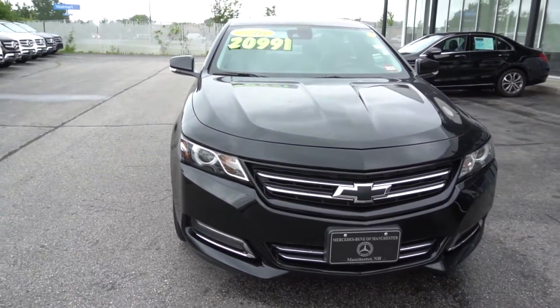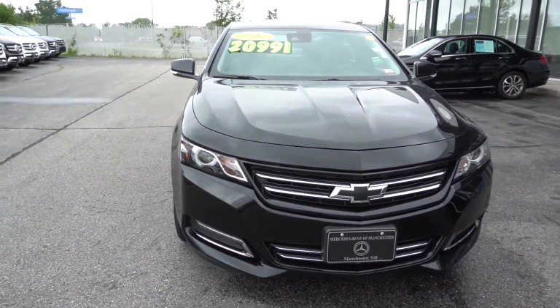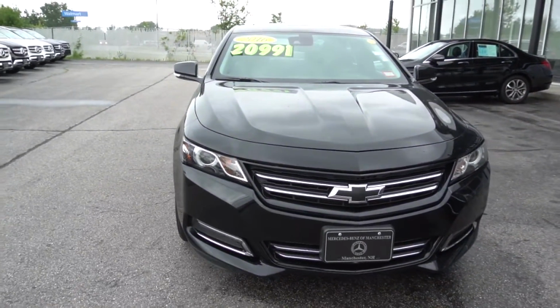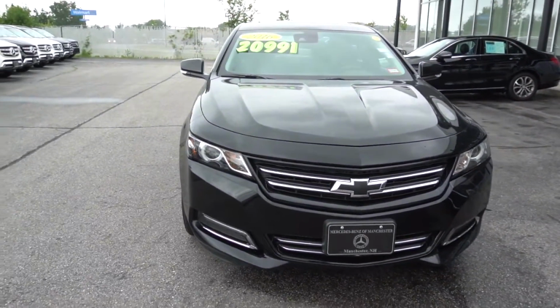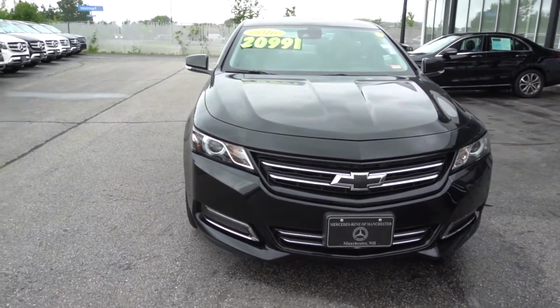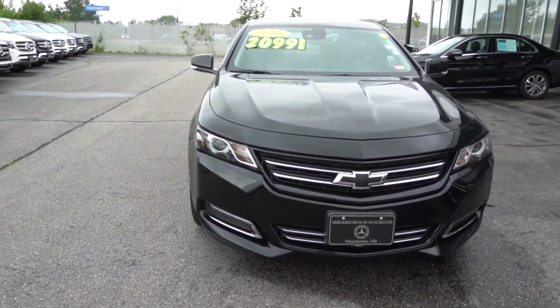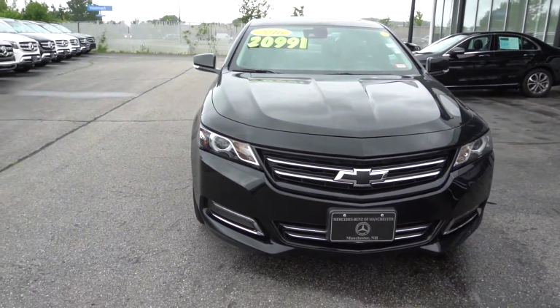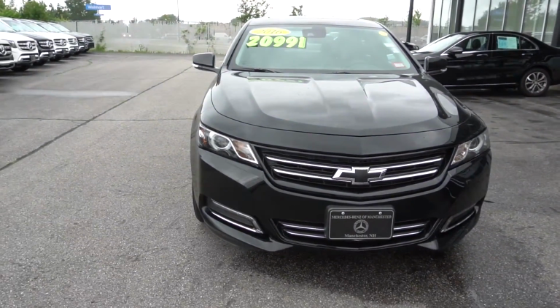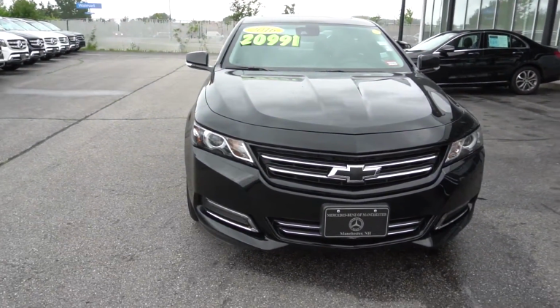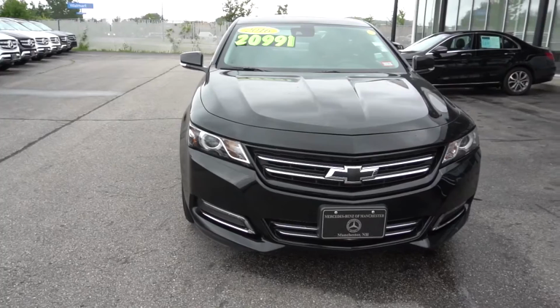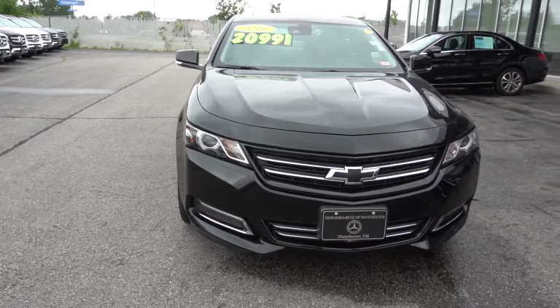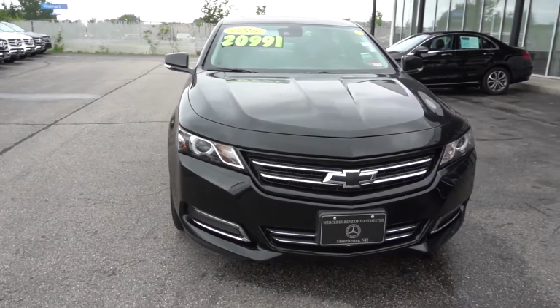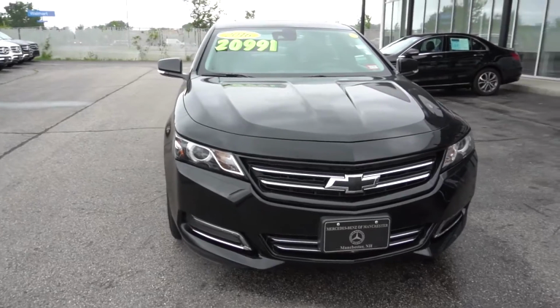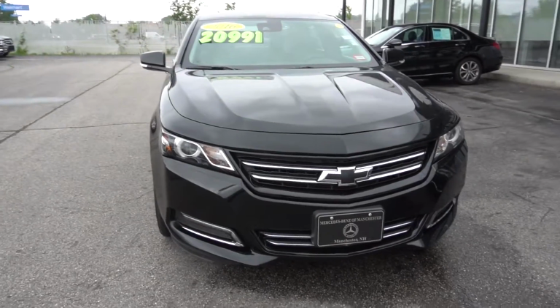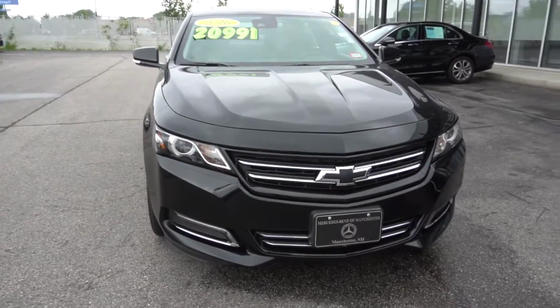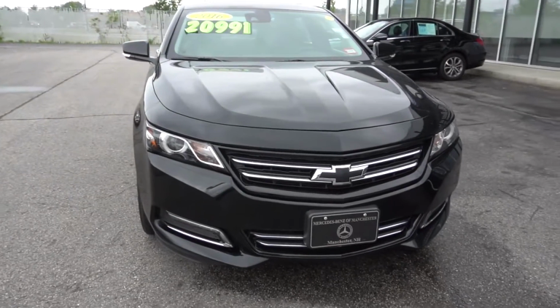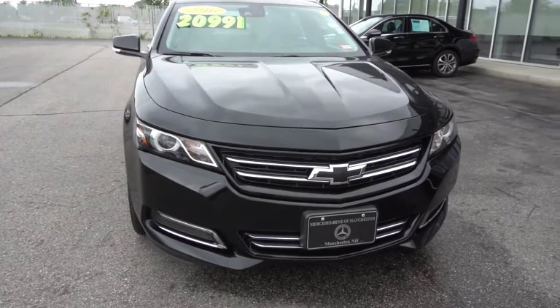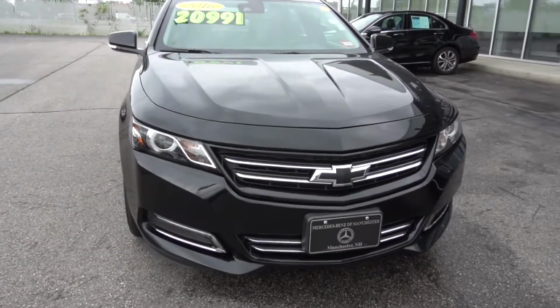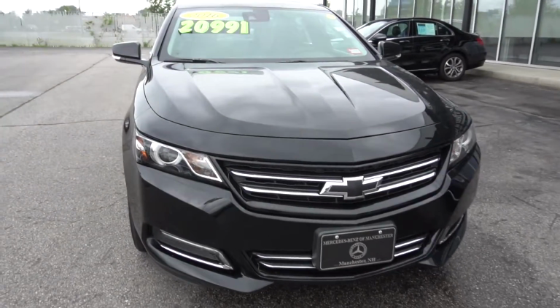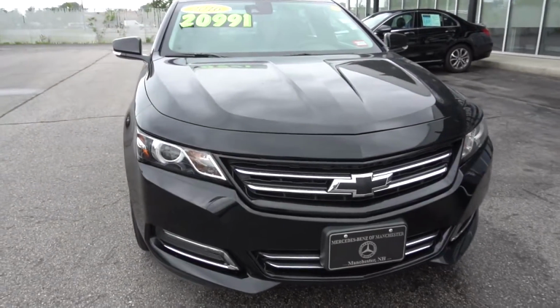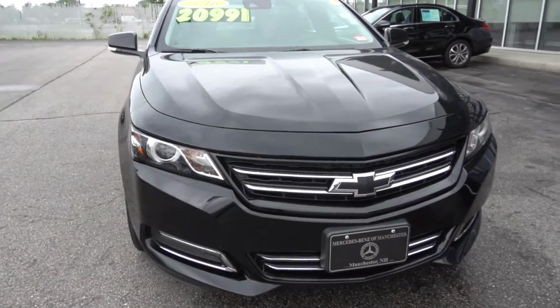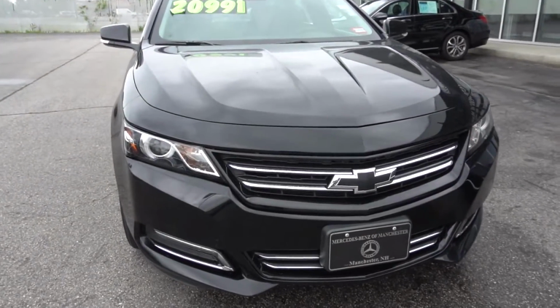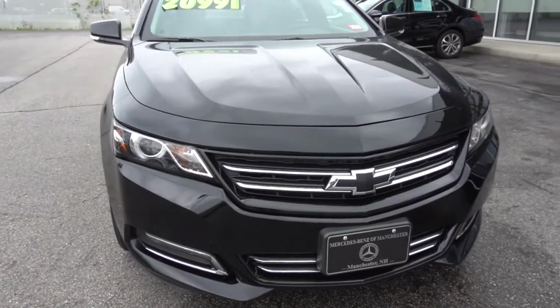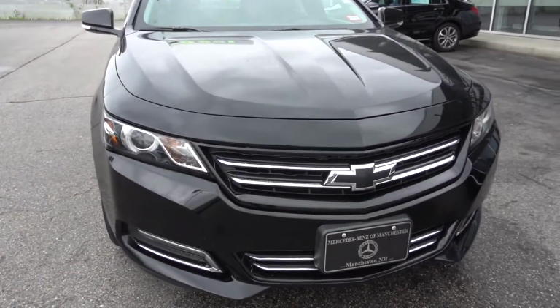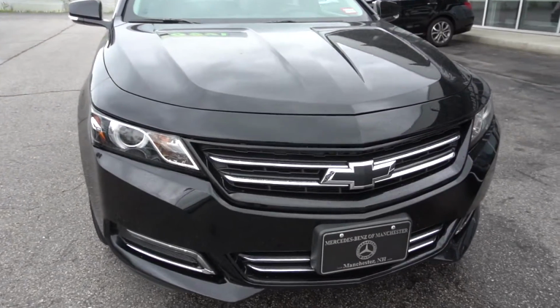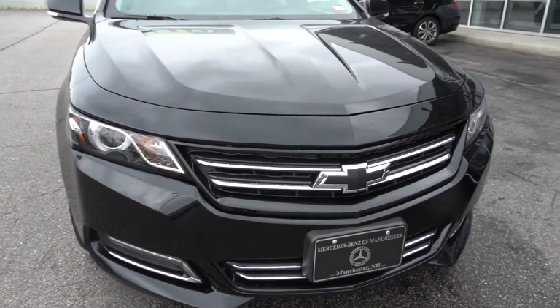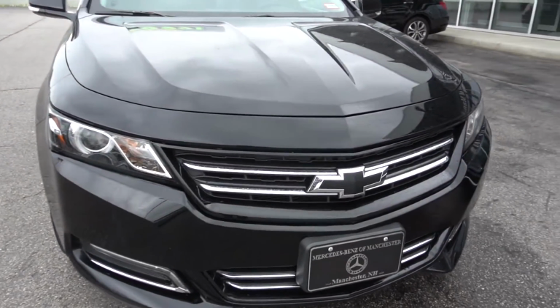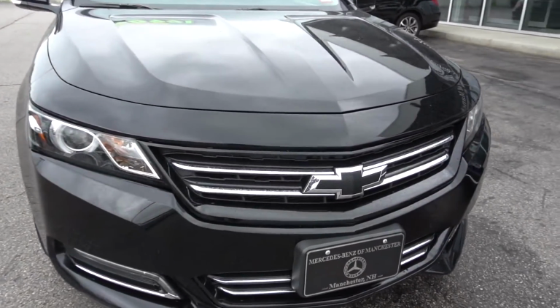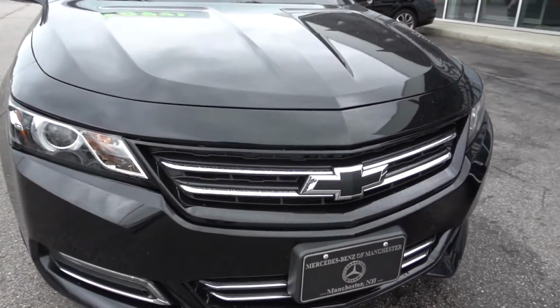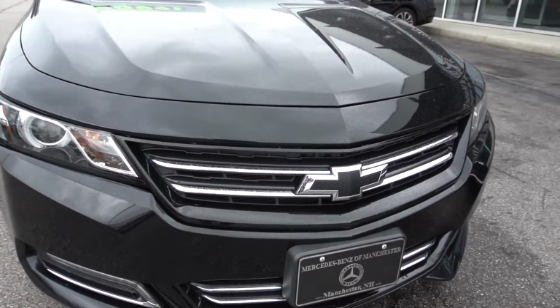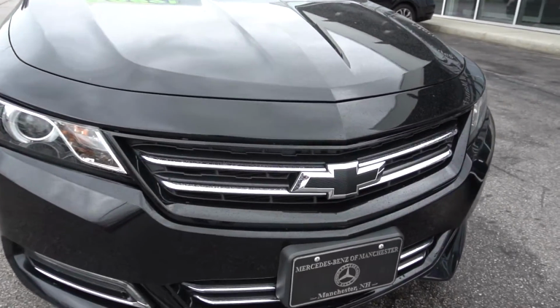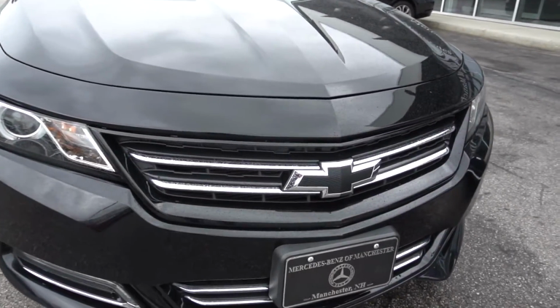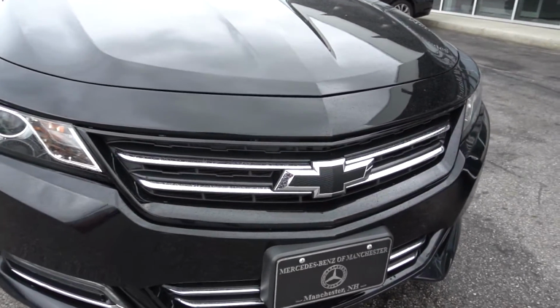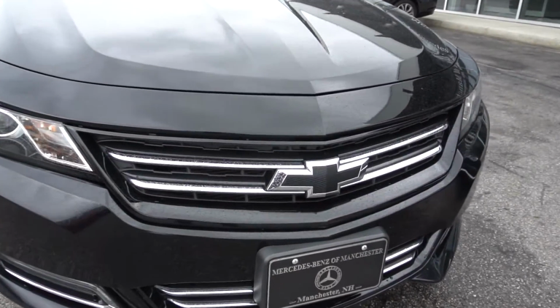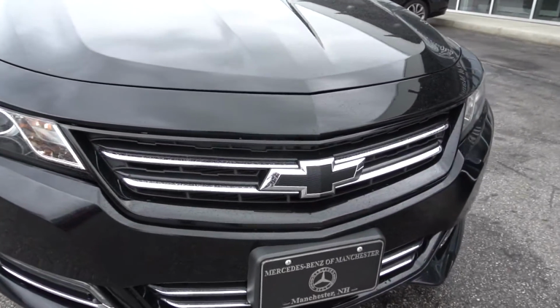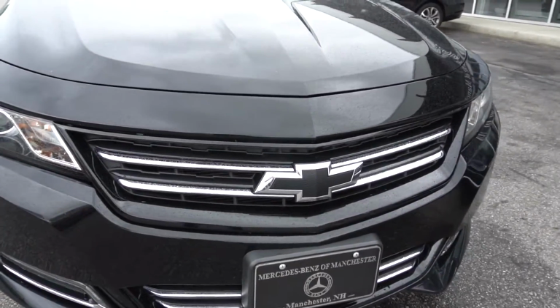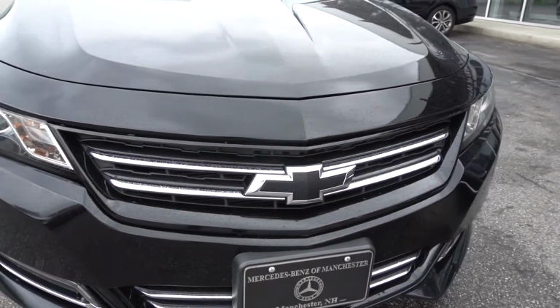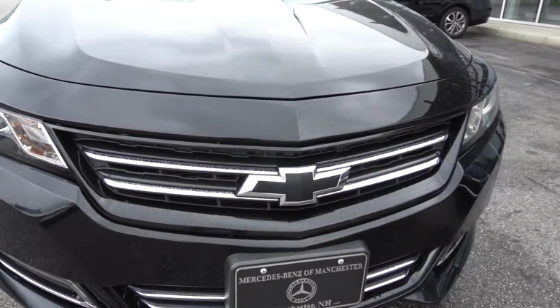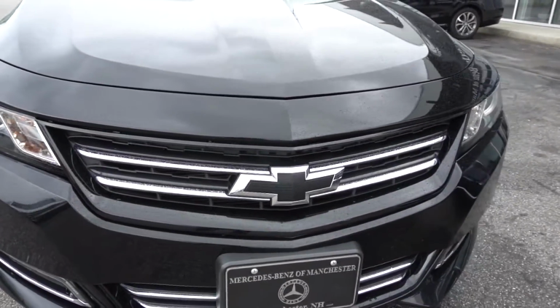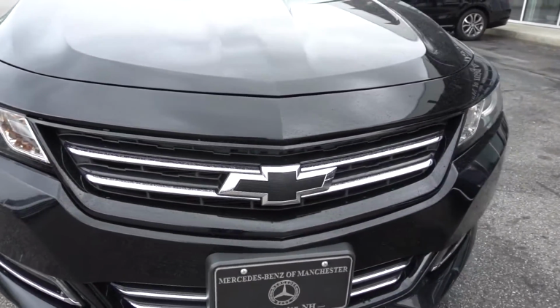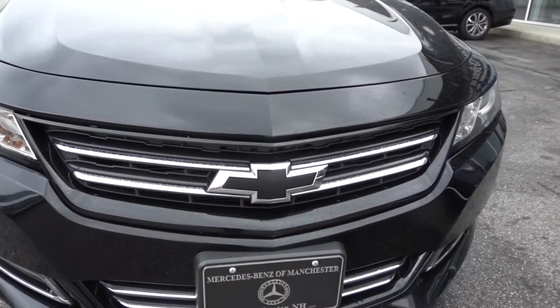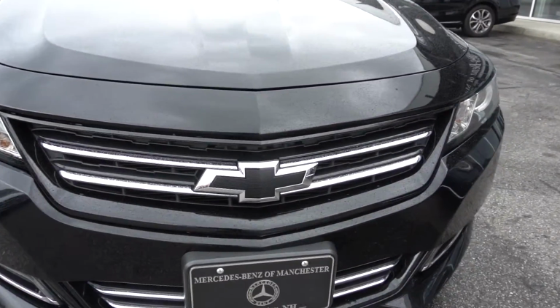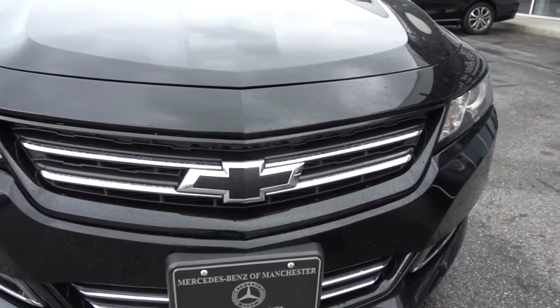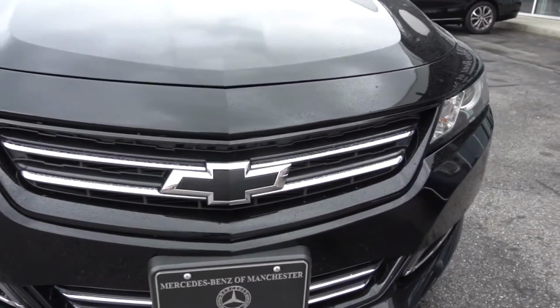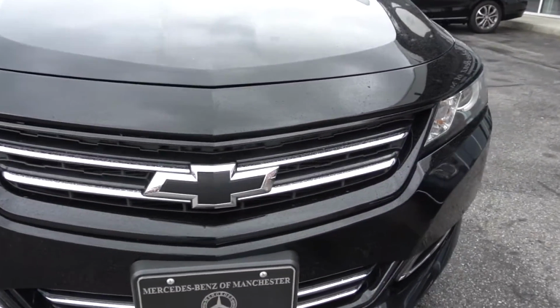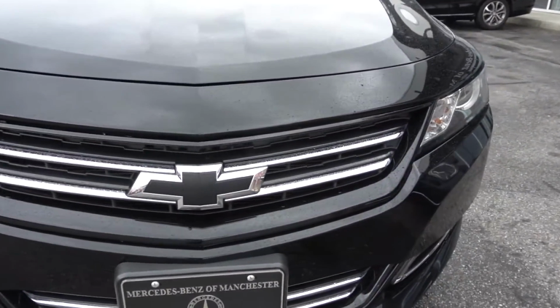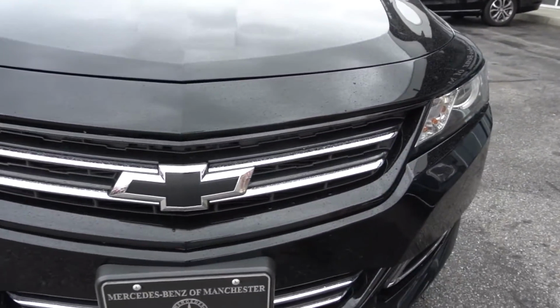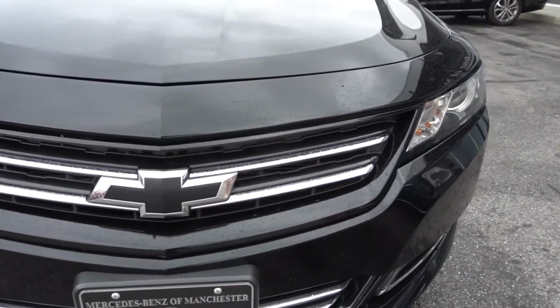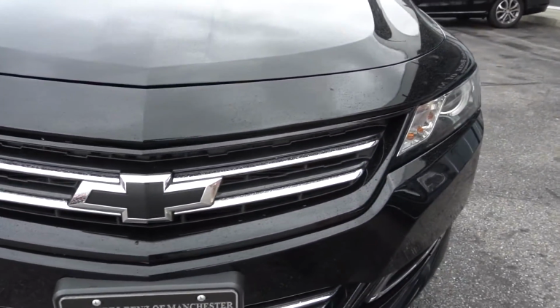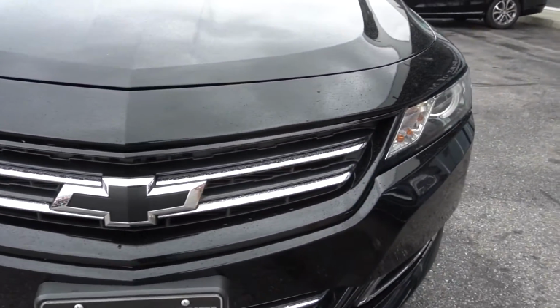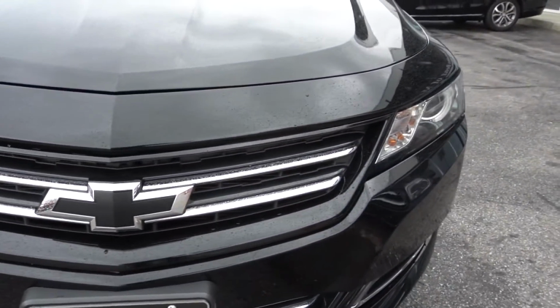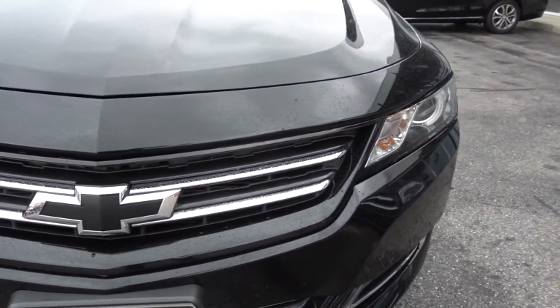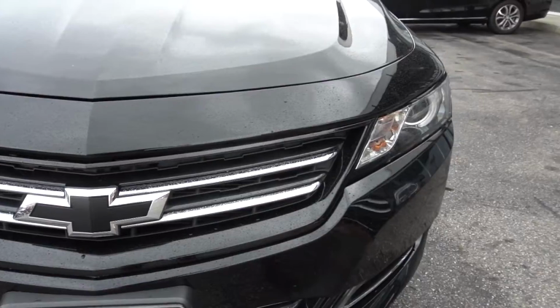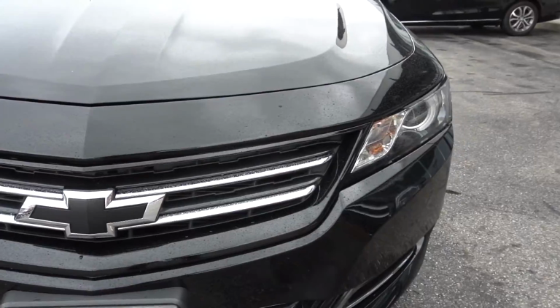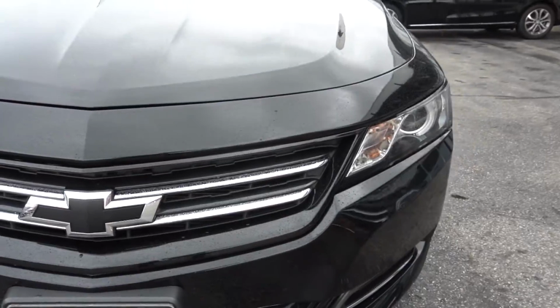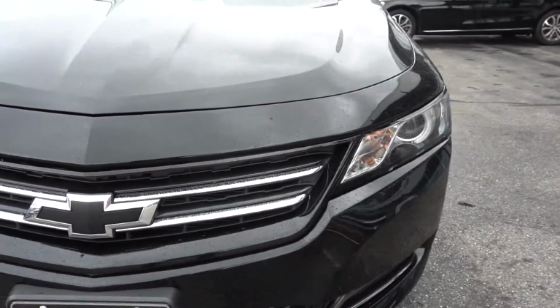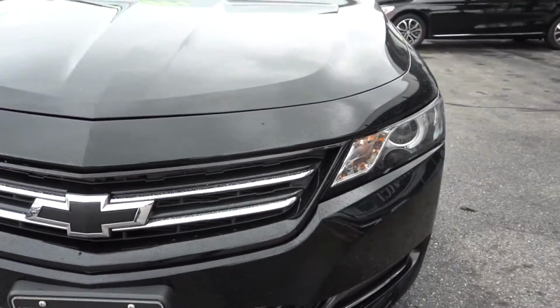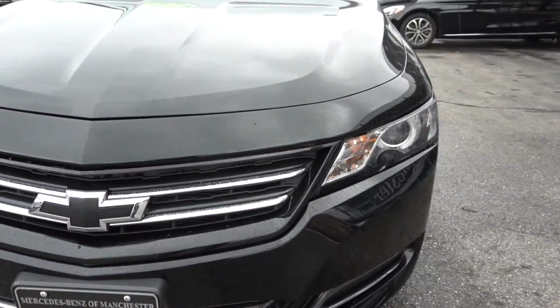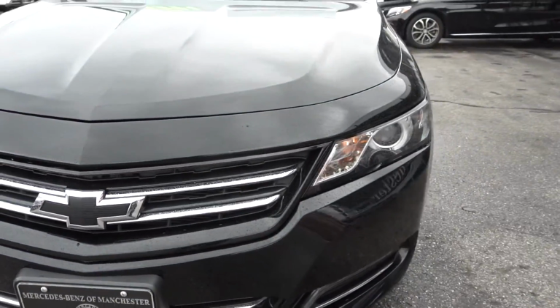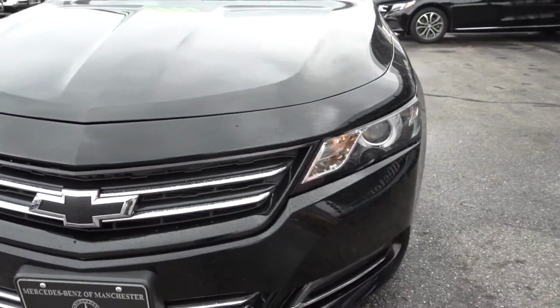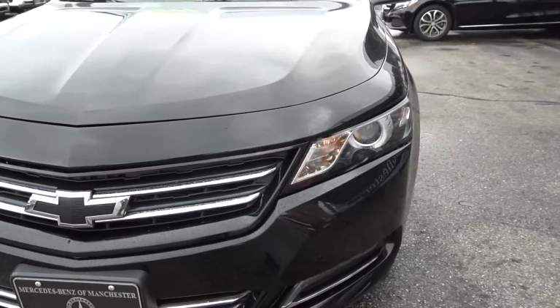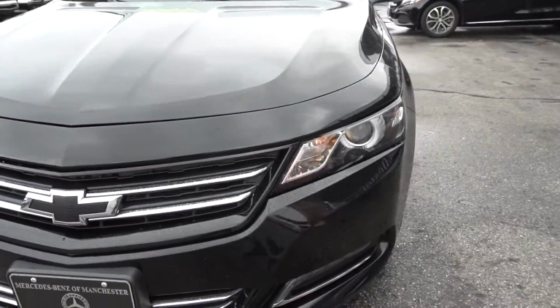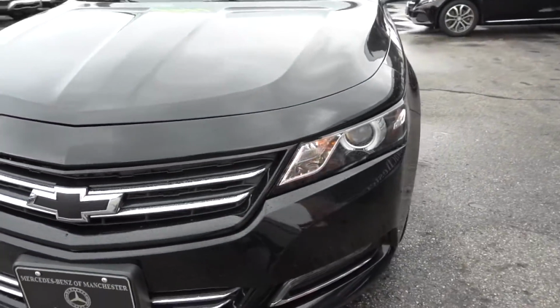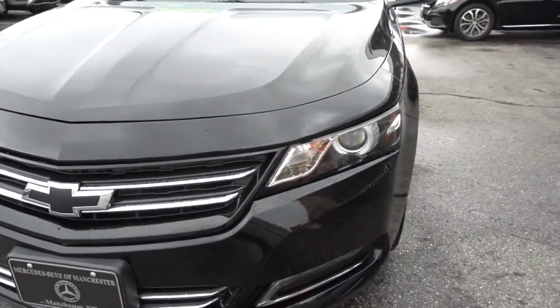I don't see any dents or dings. This car is in perfect condition as far as I can tell. It's beautiful, very sporty.